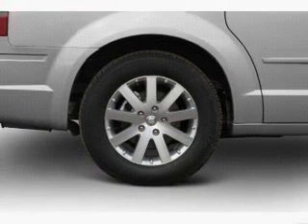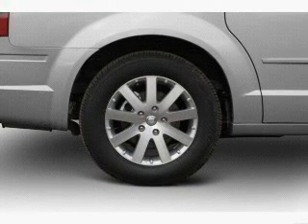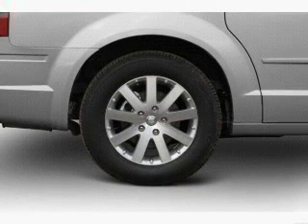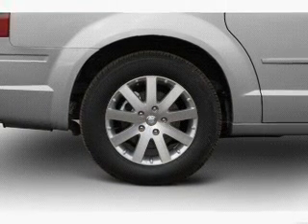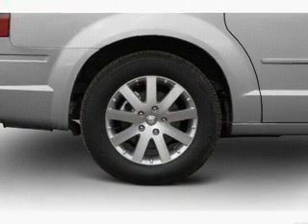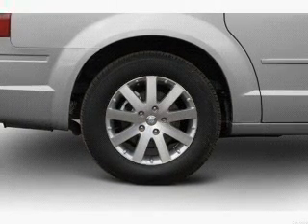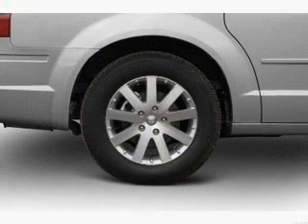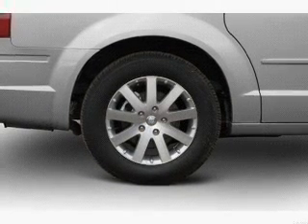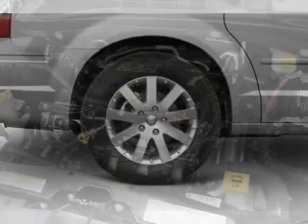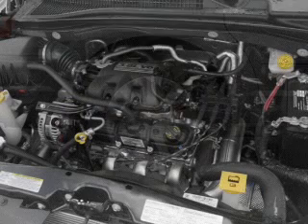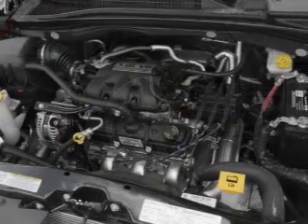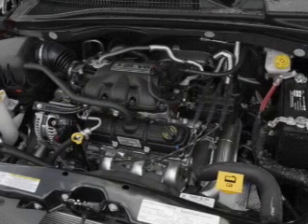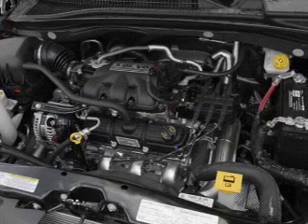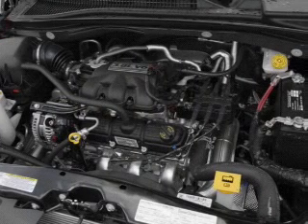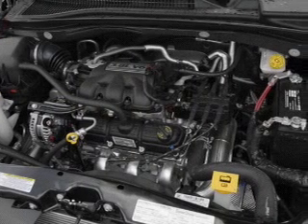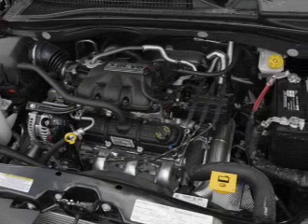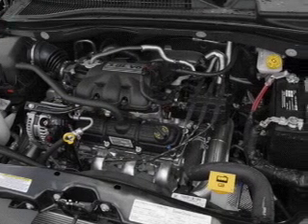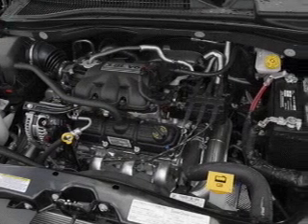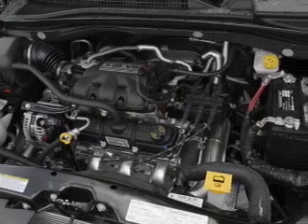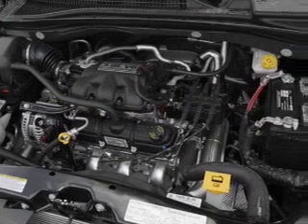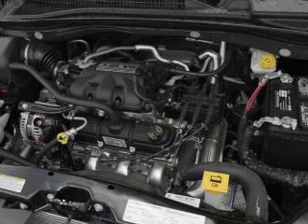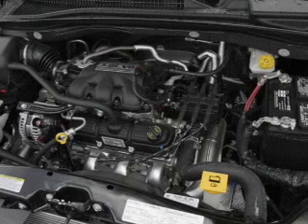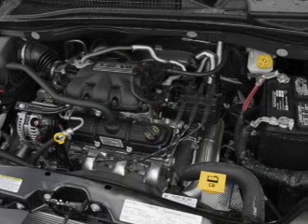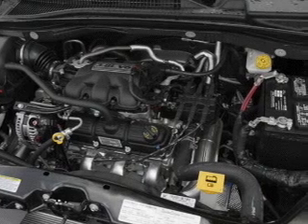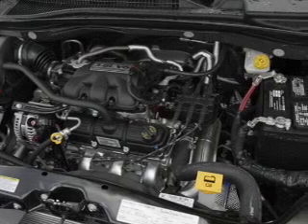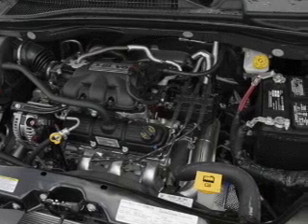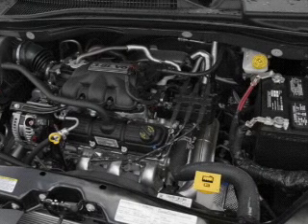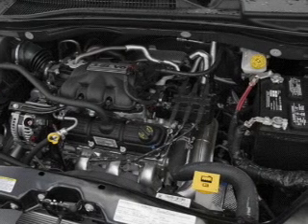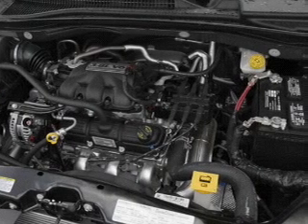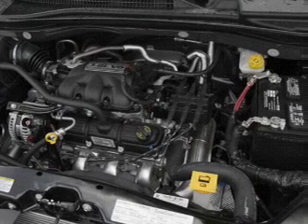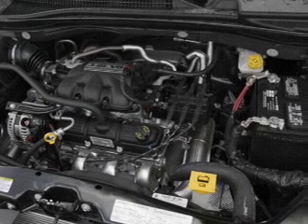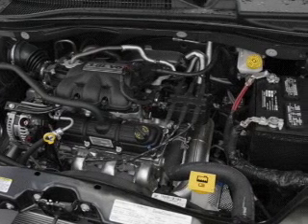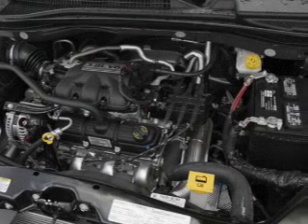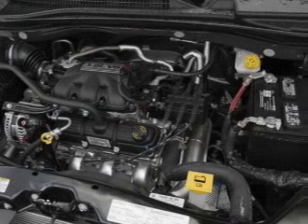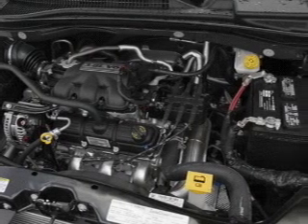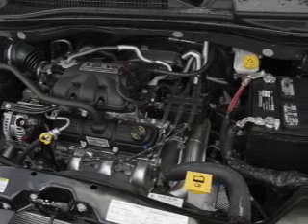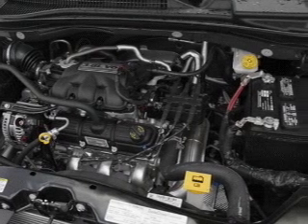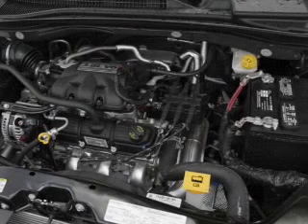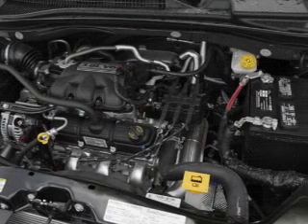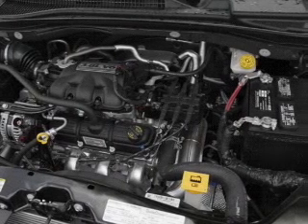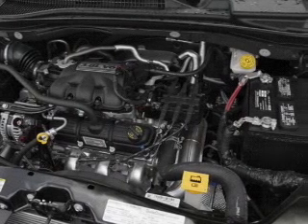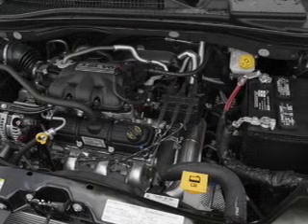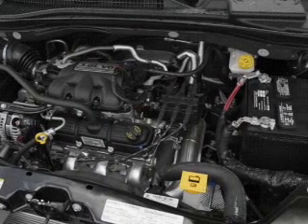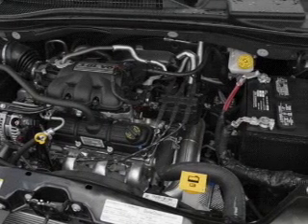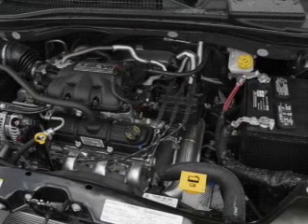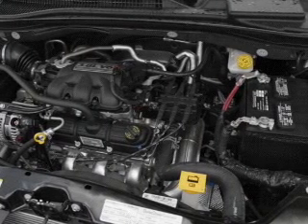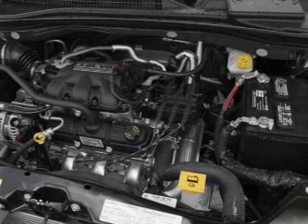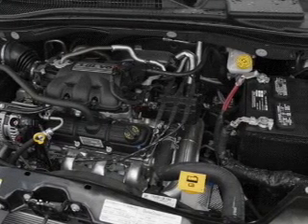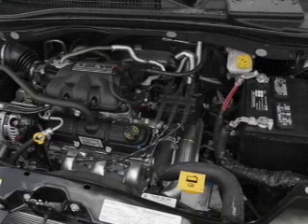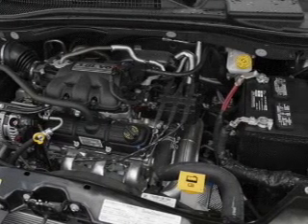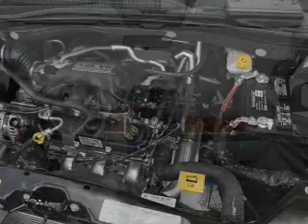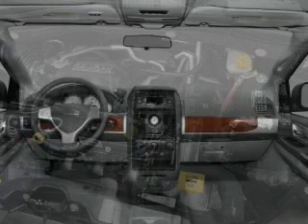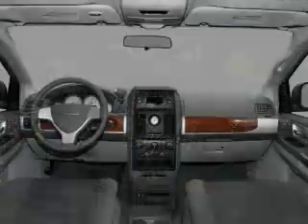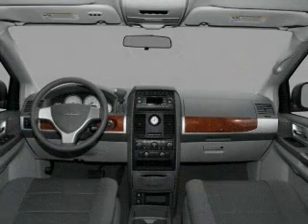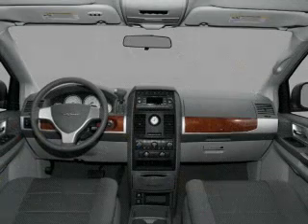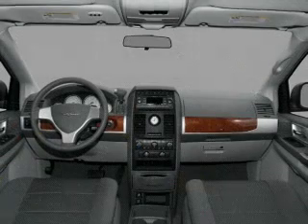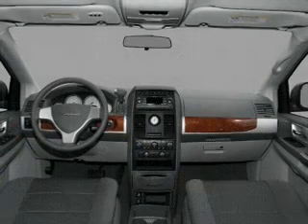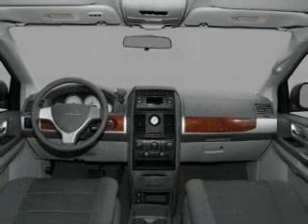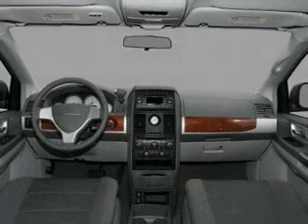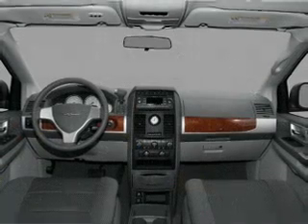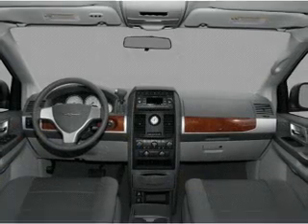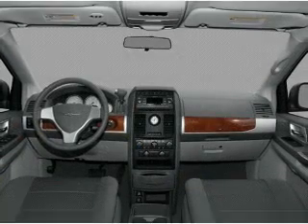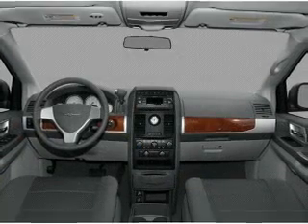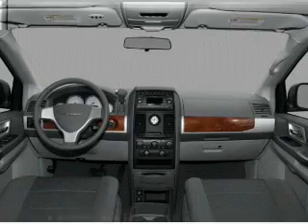Power windows, power steering, cruise control, power mirrors, an AM FM stereo with a CD player, an adjustable tilt steering wheel.